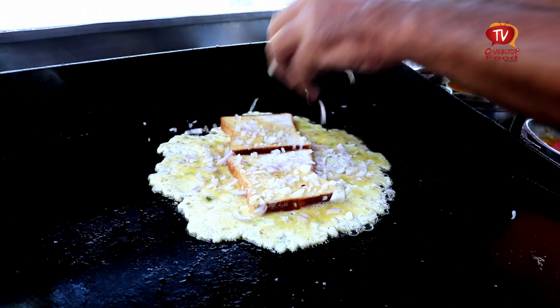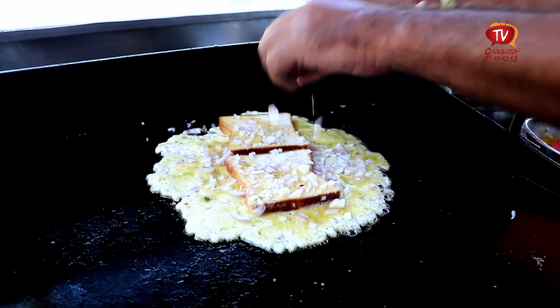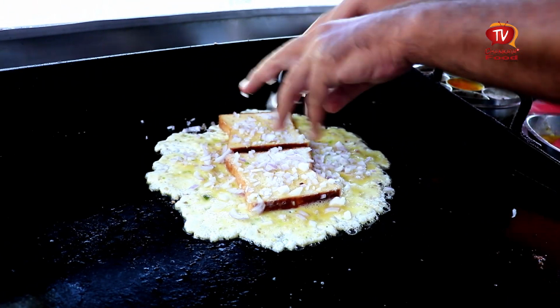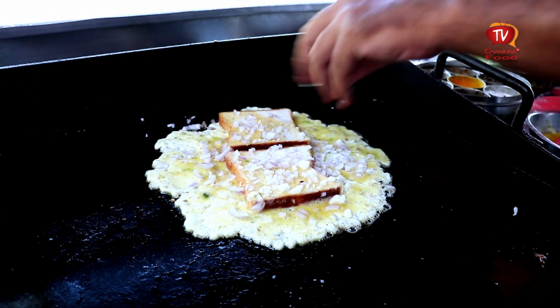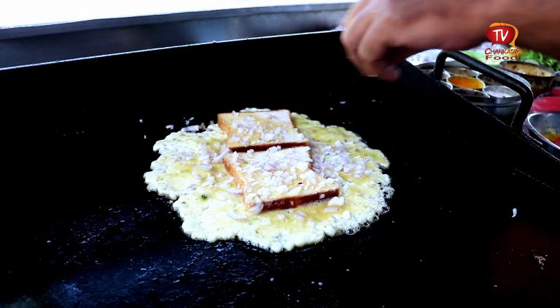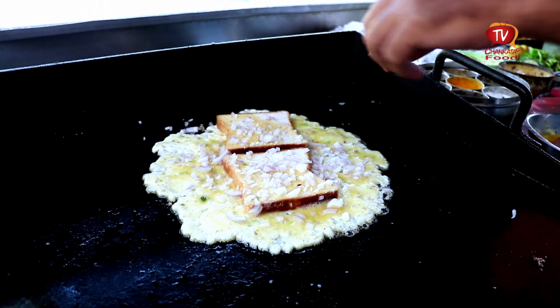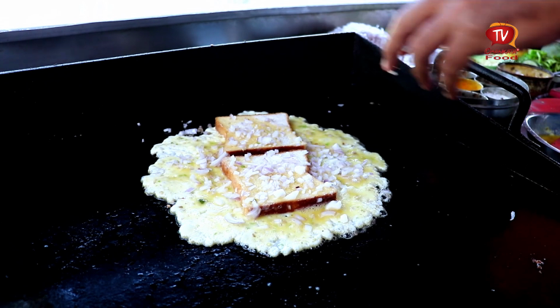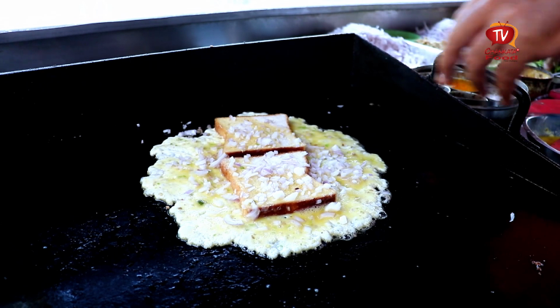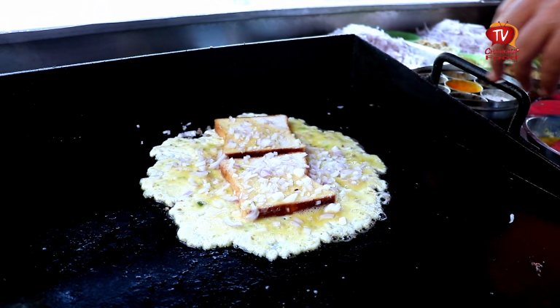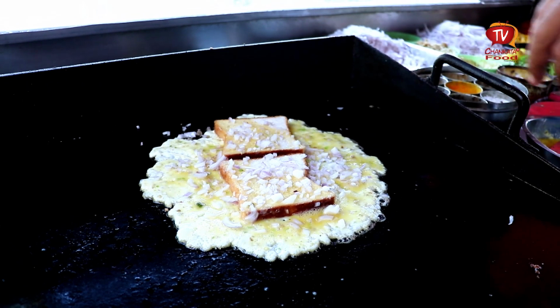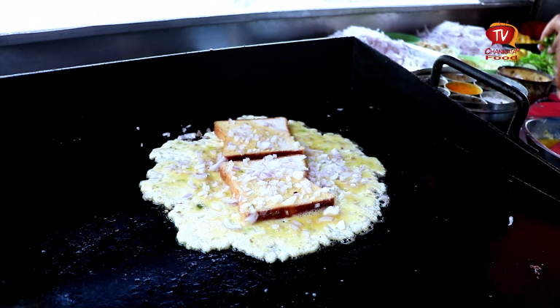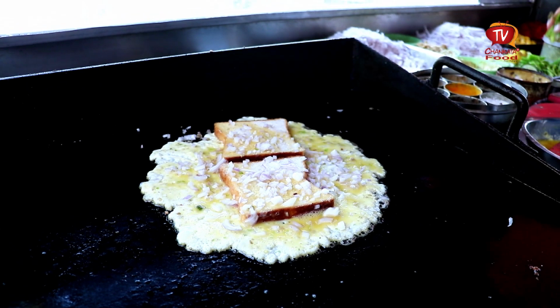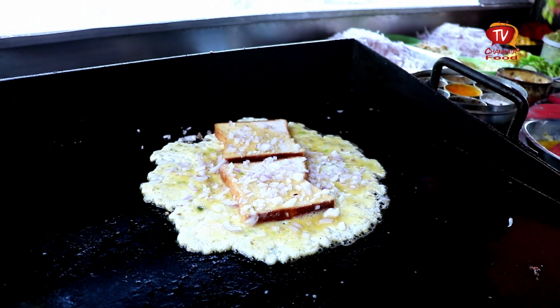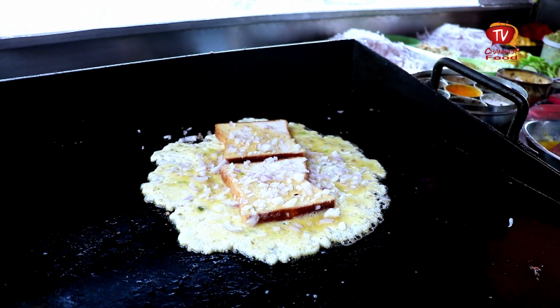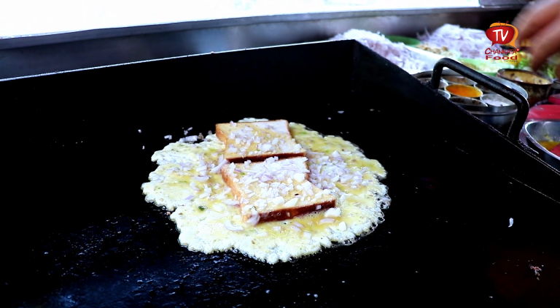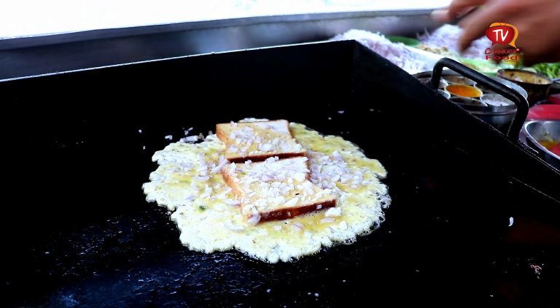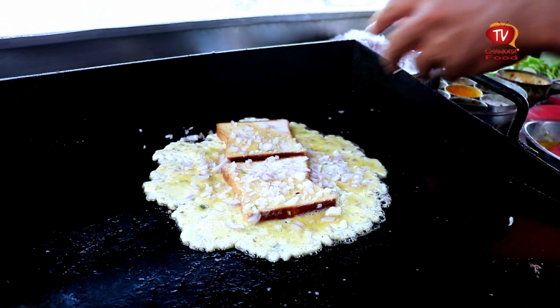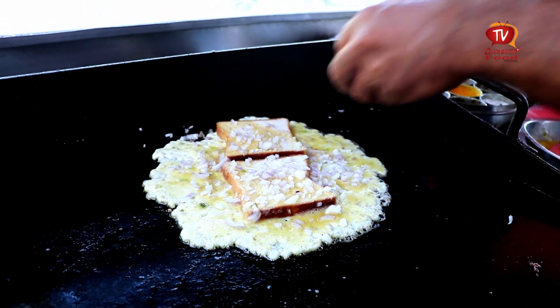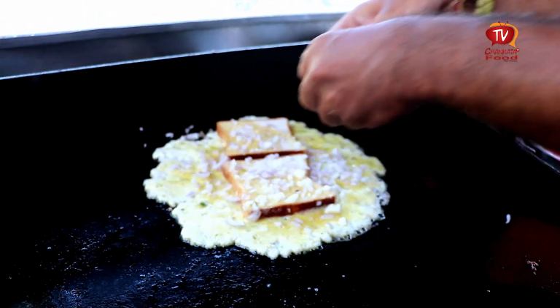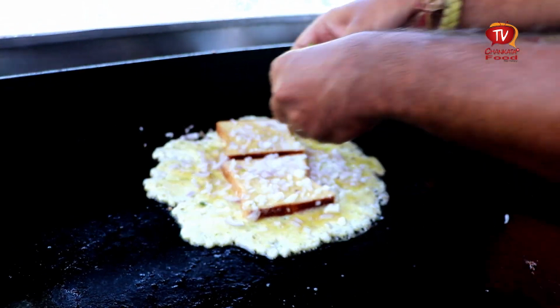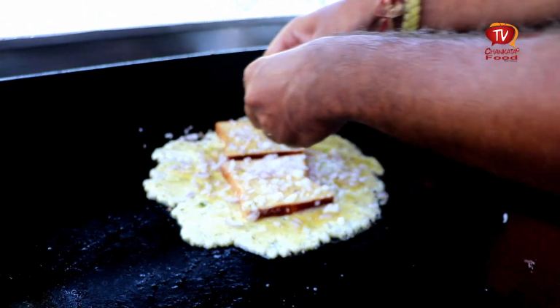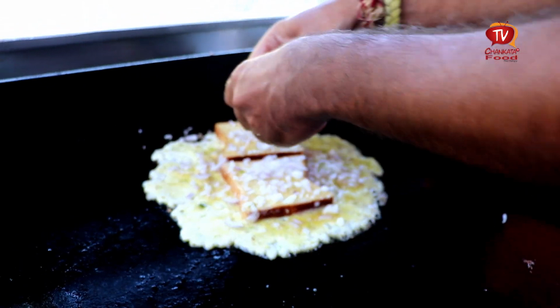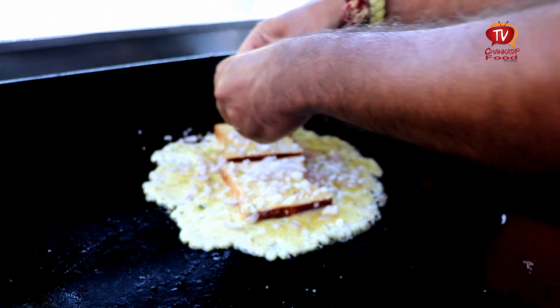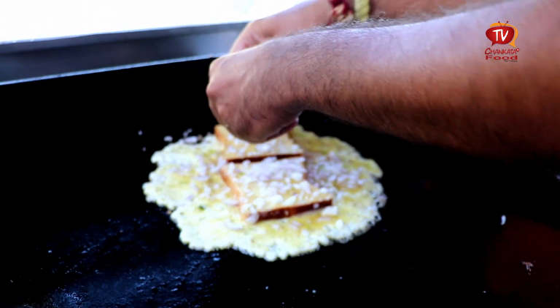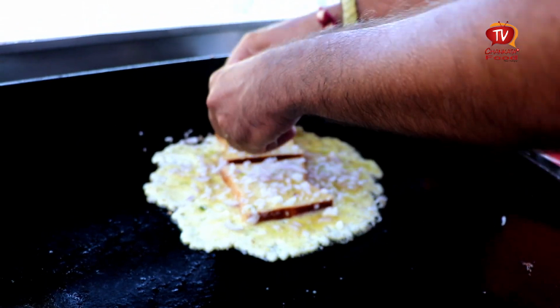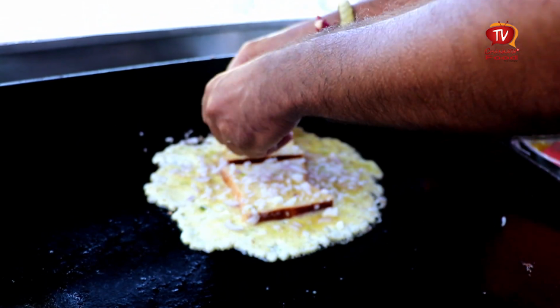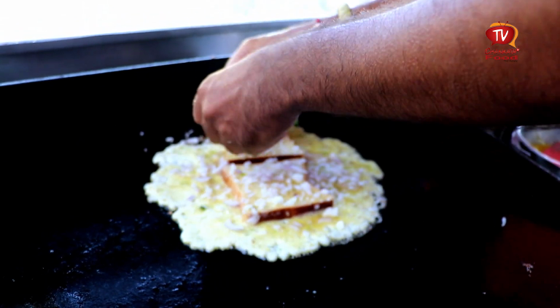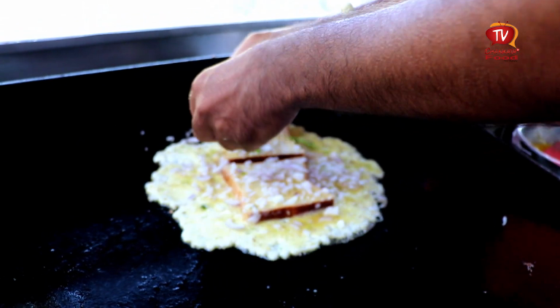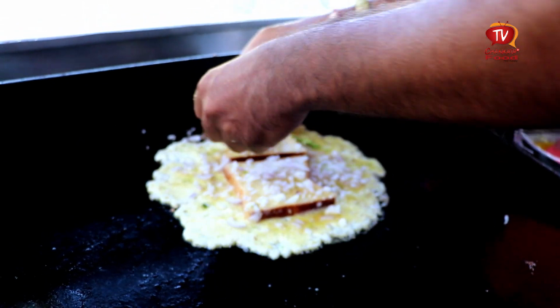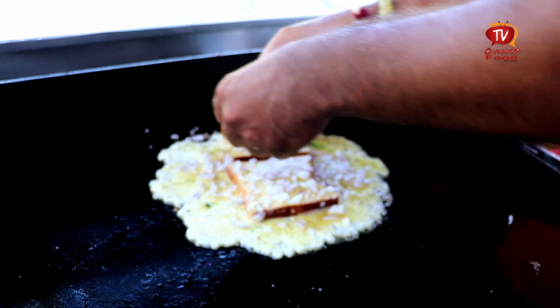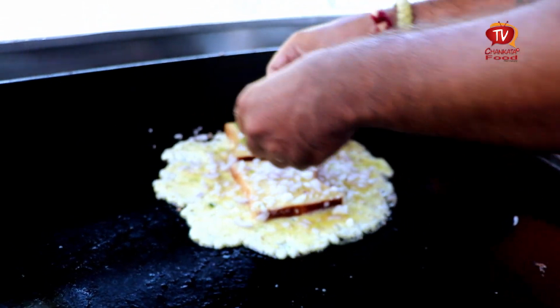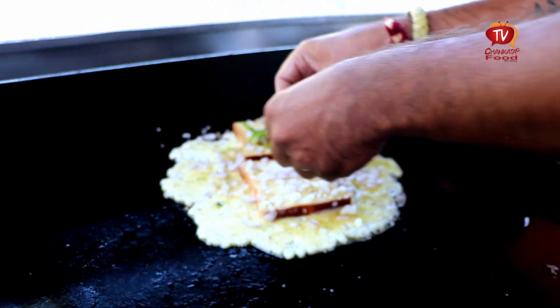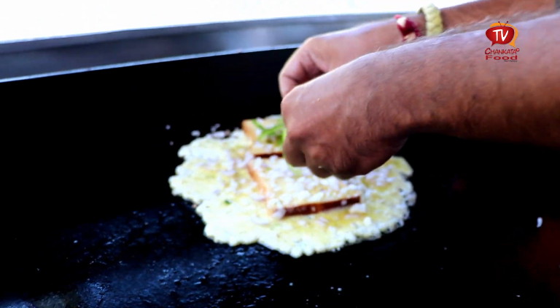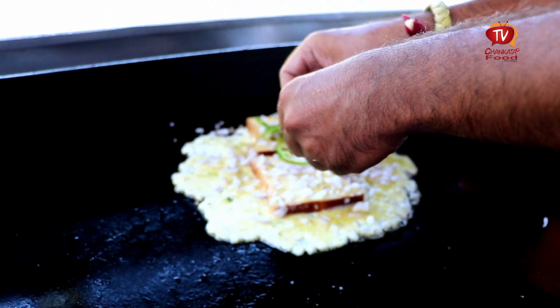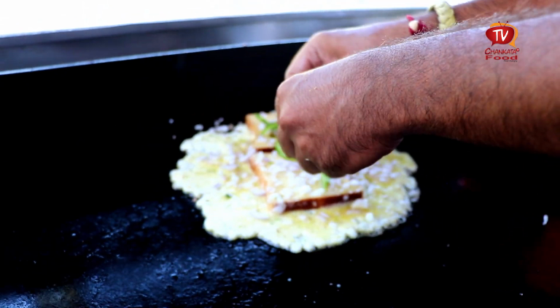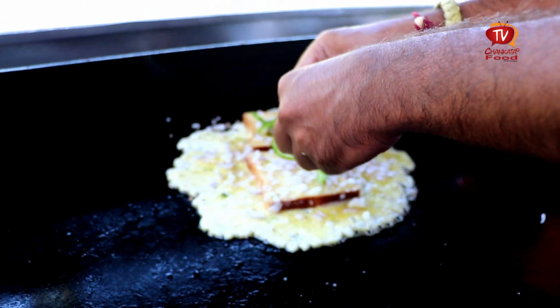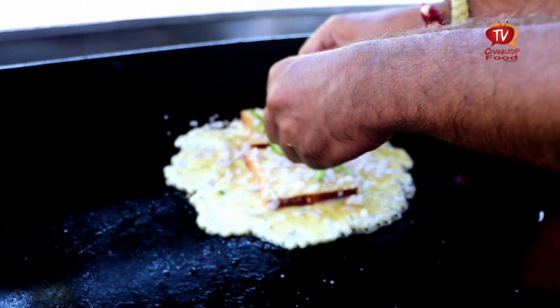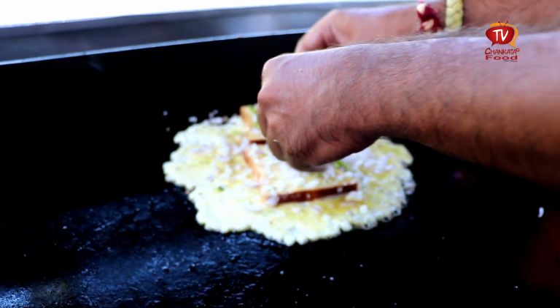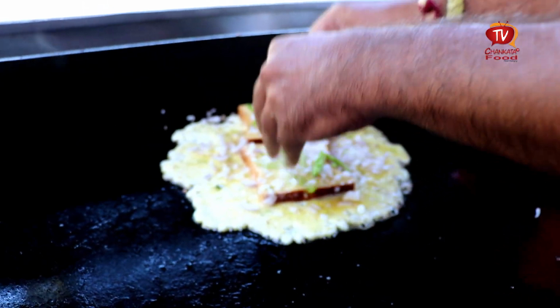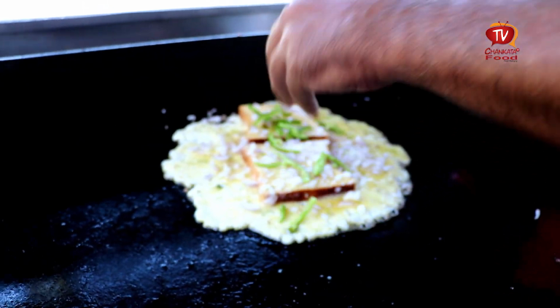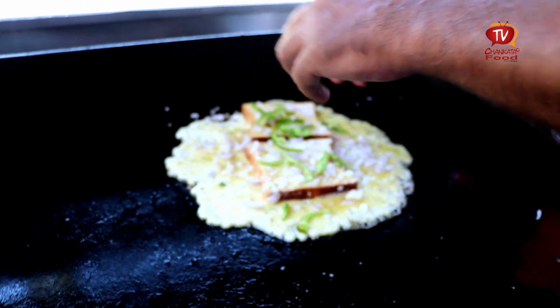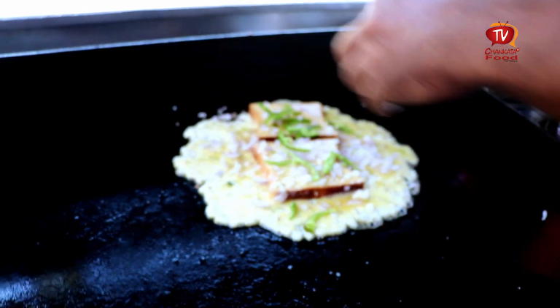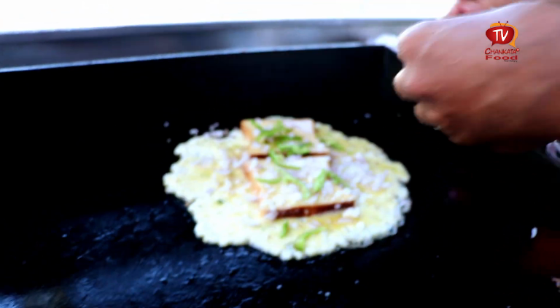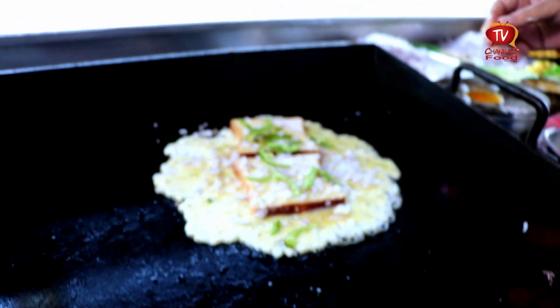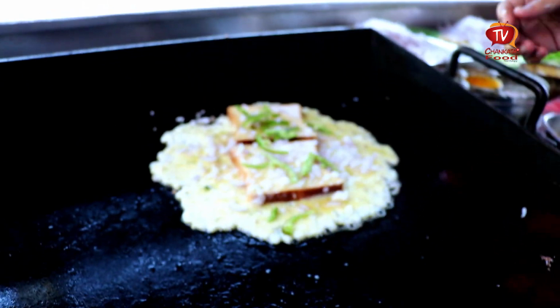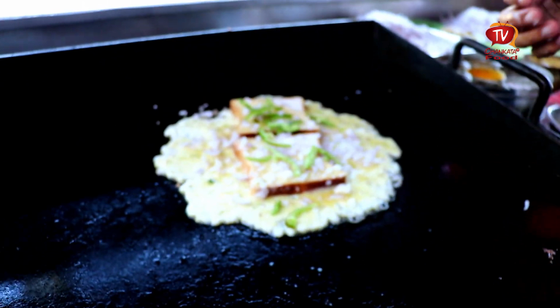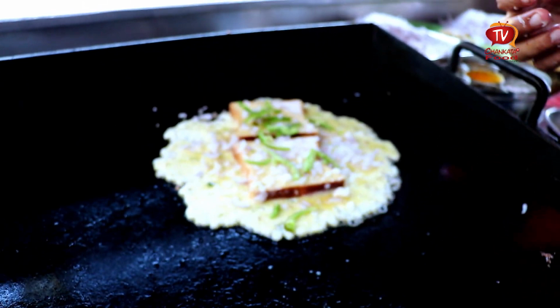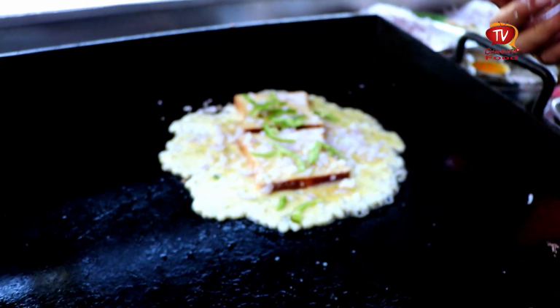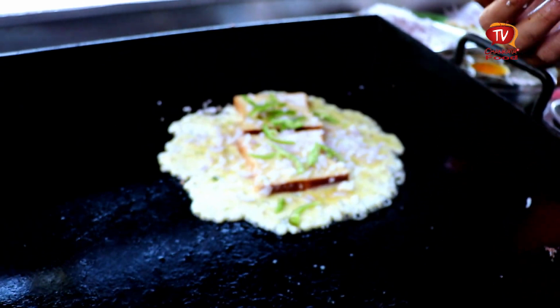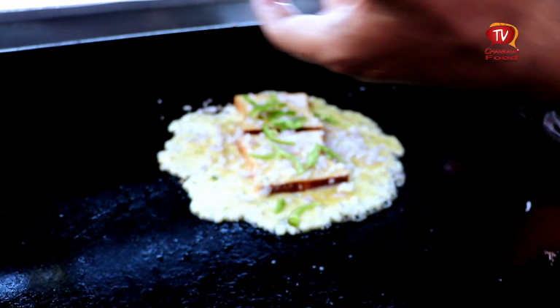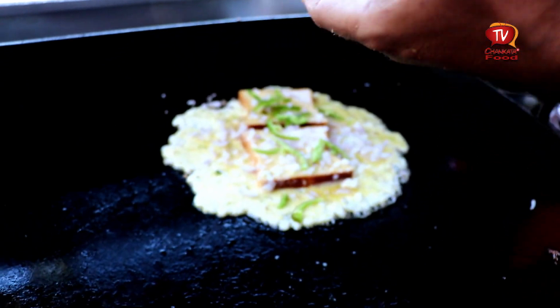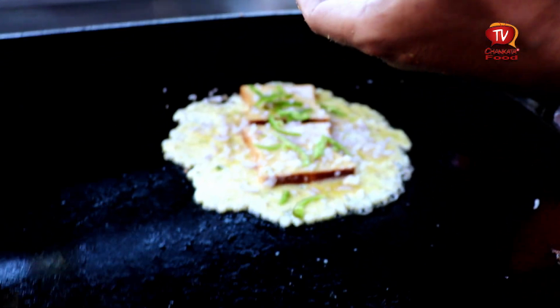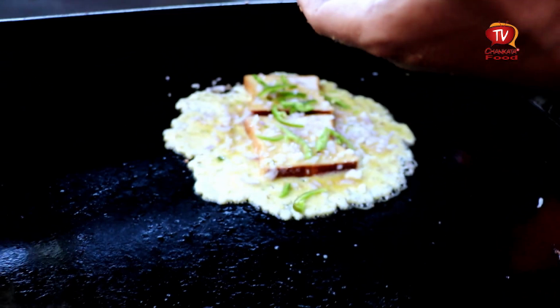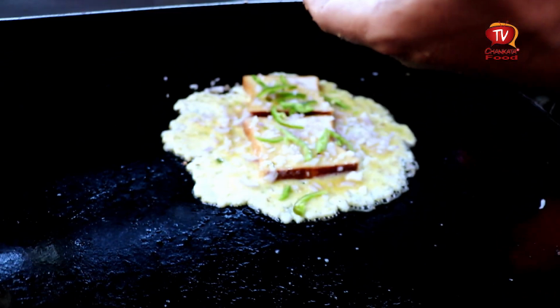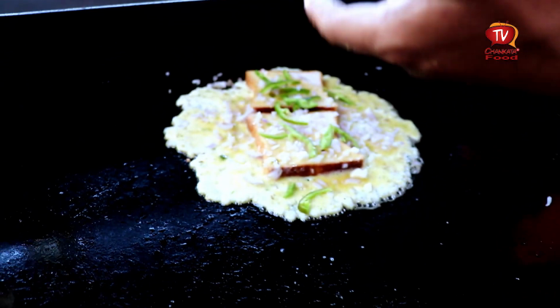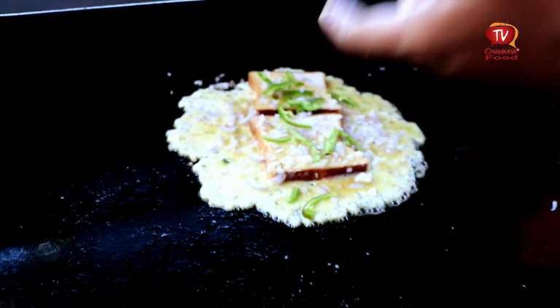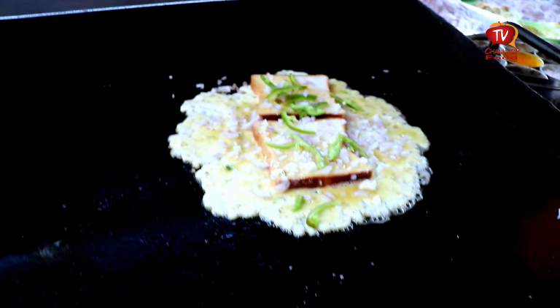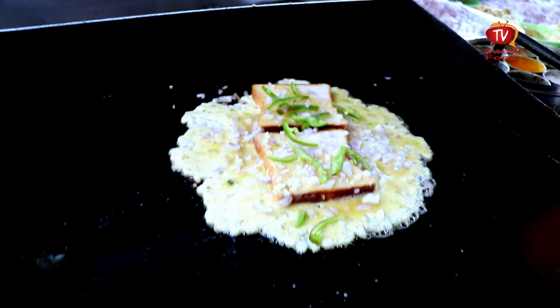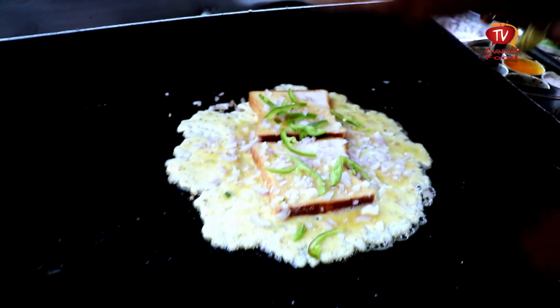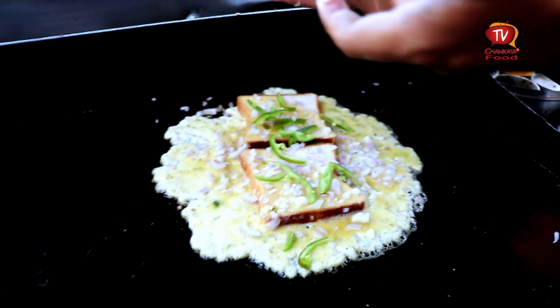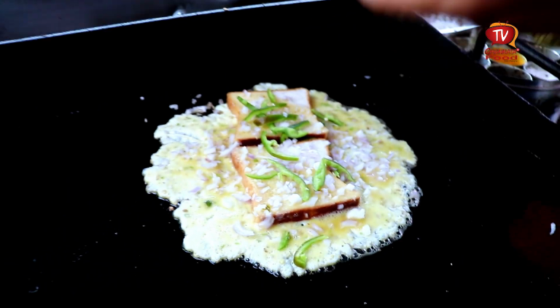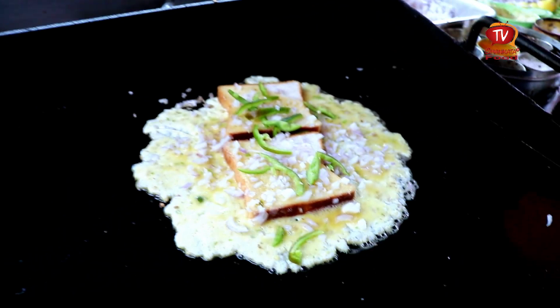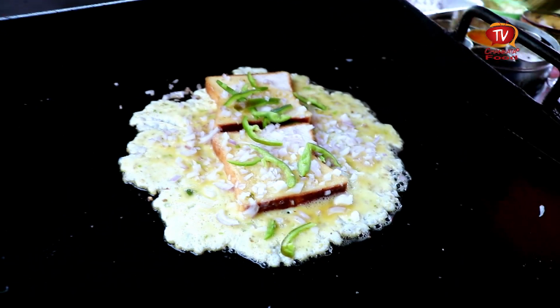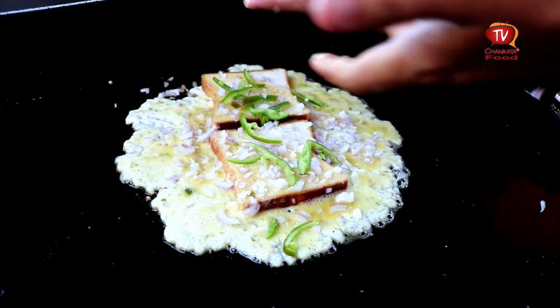Look at all the chicken — butter chicken, tandoori chicken, oh chicken! The bread is made as well.